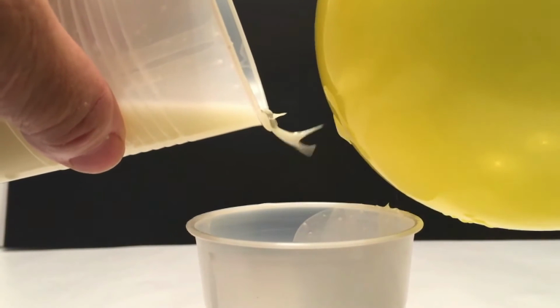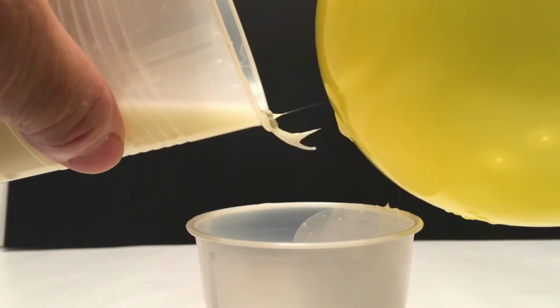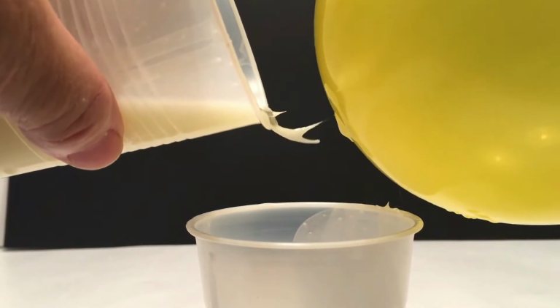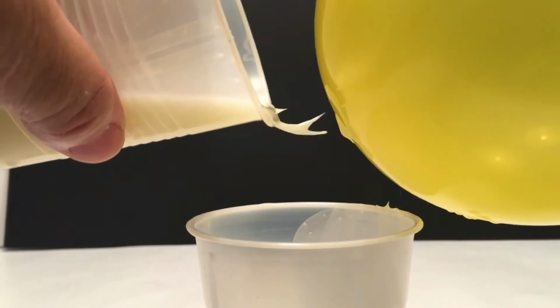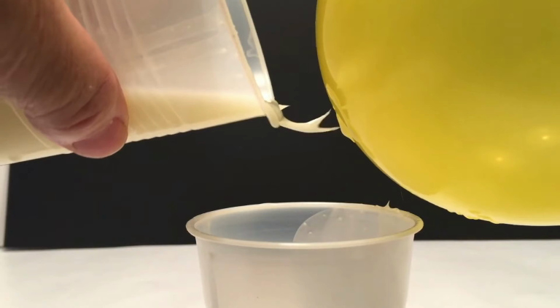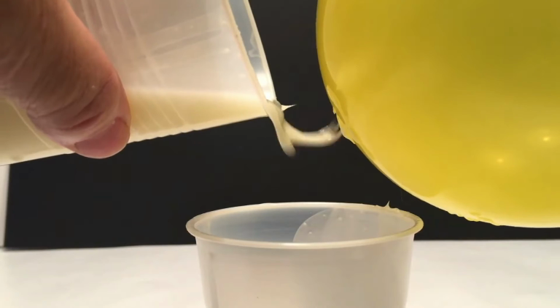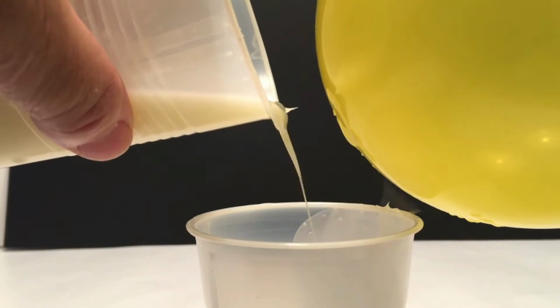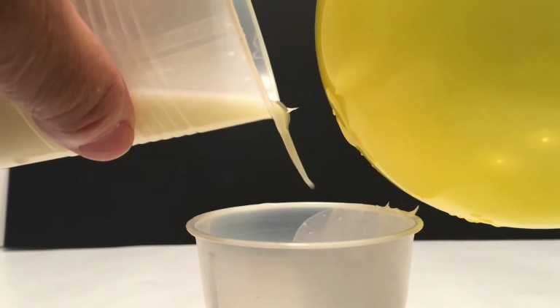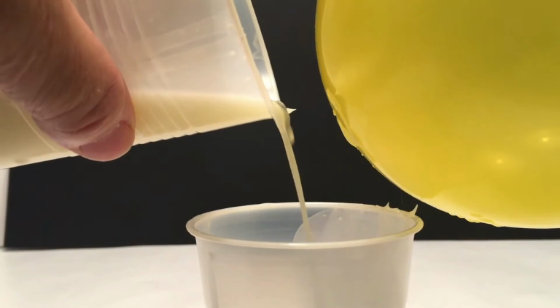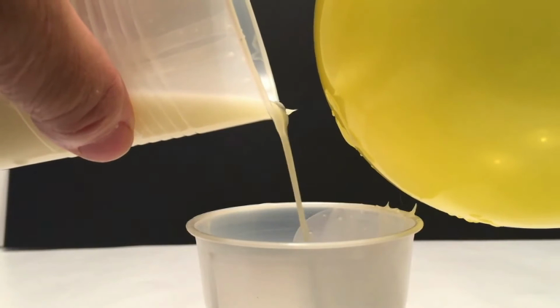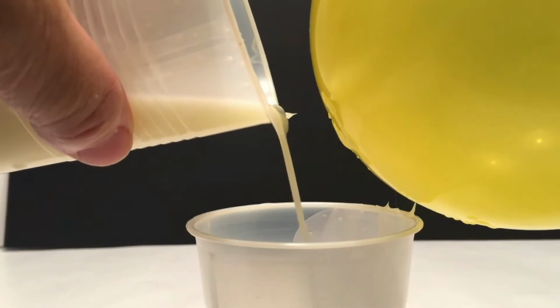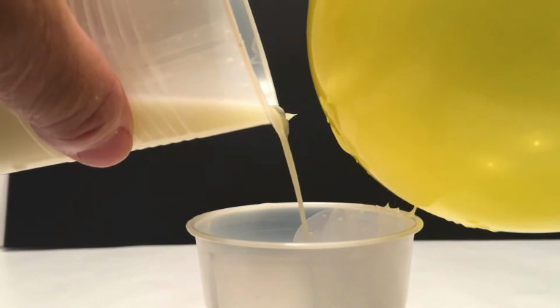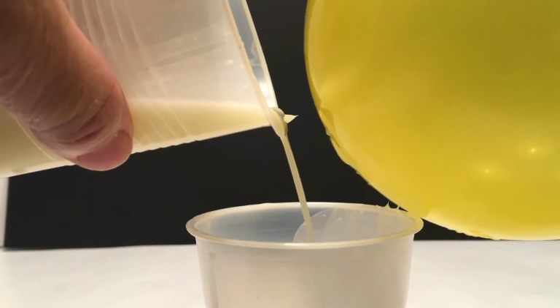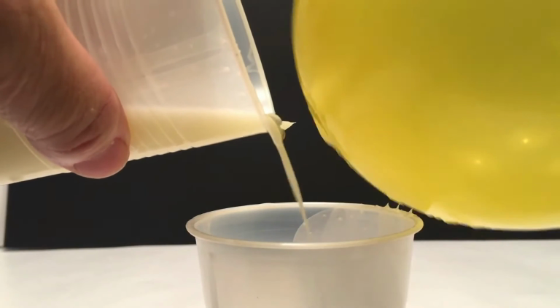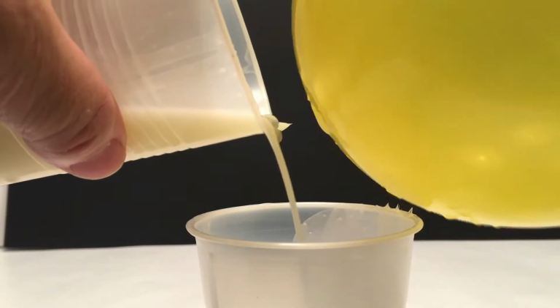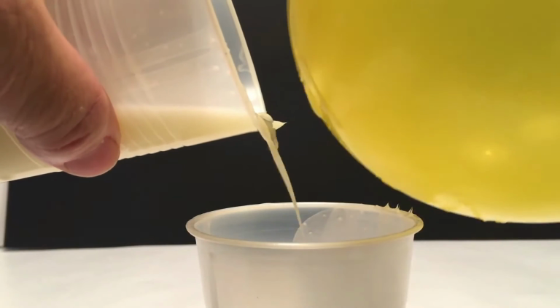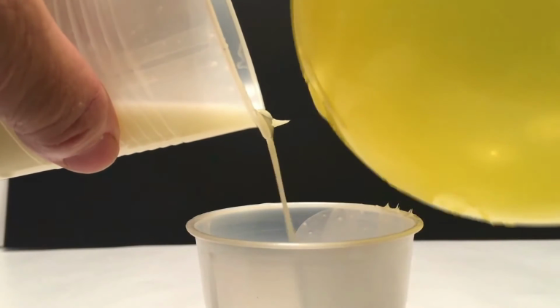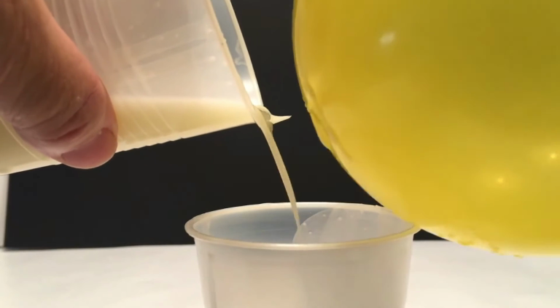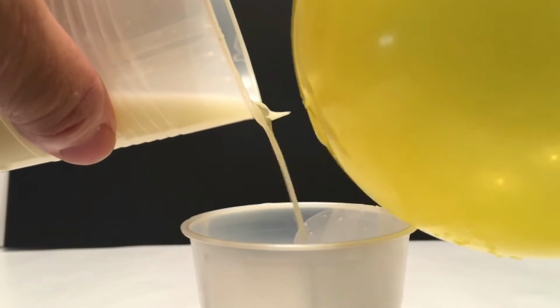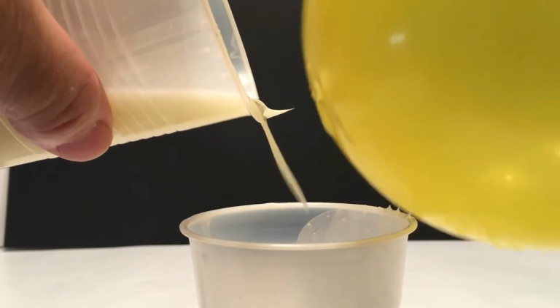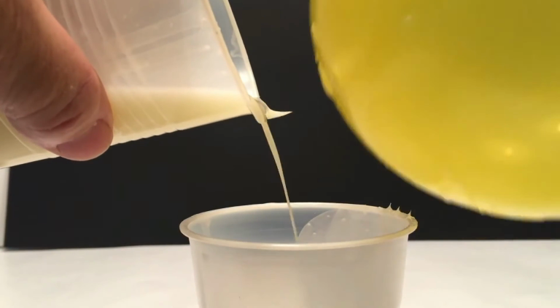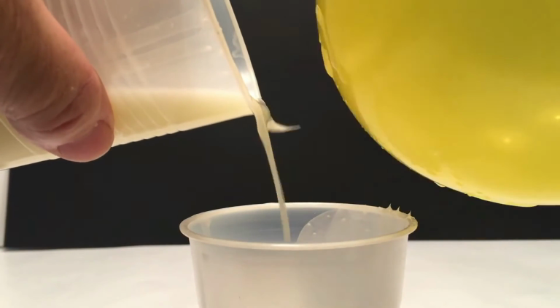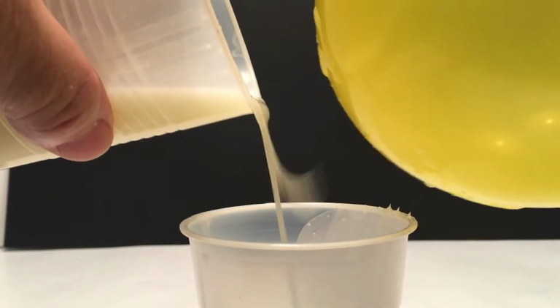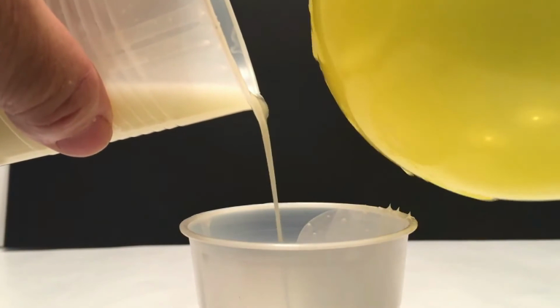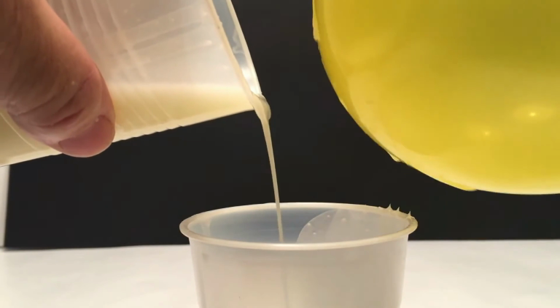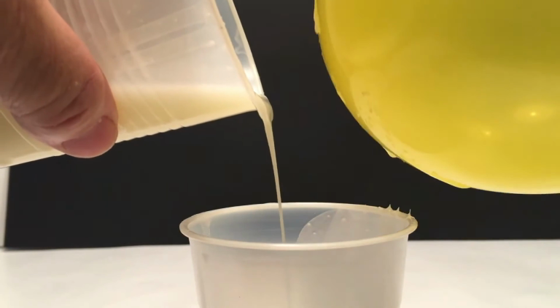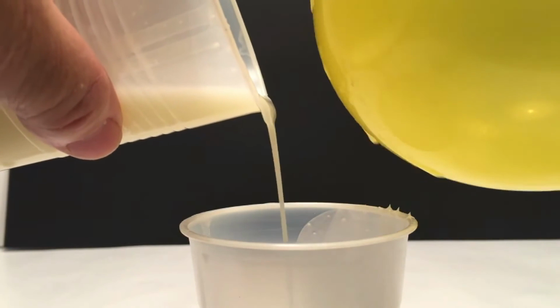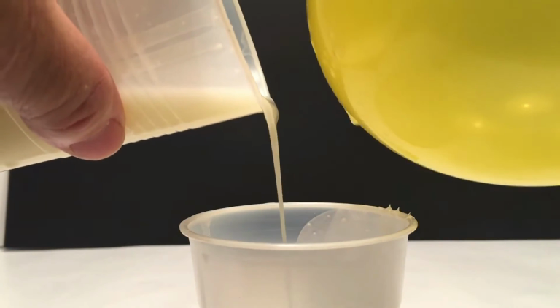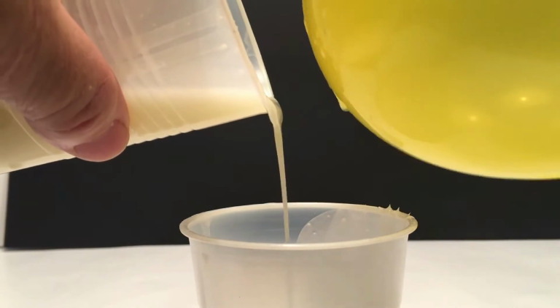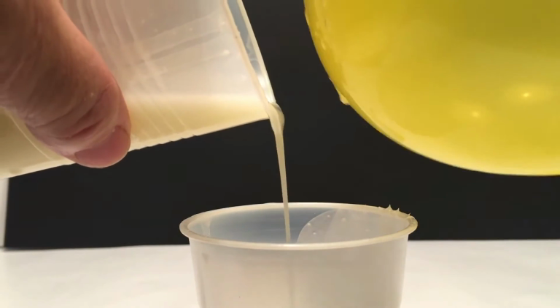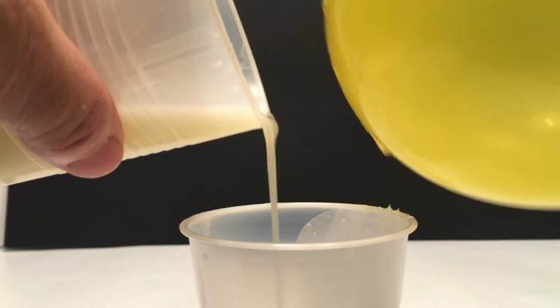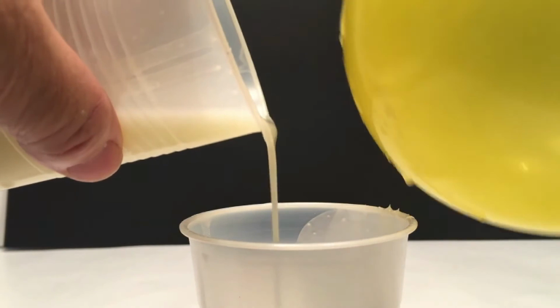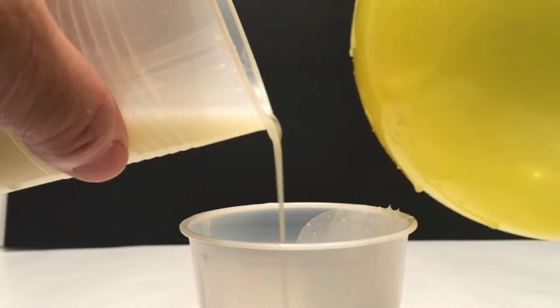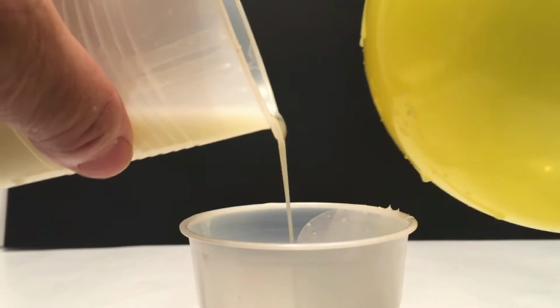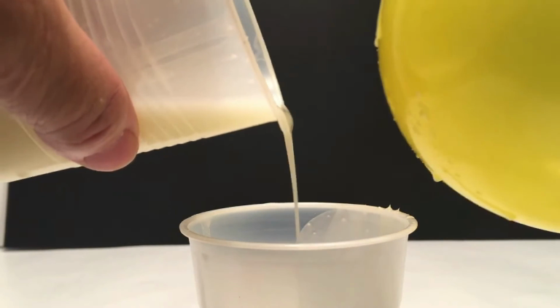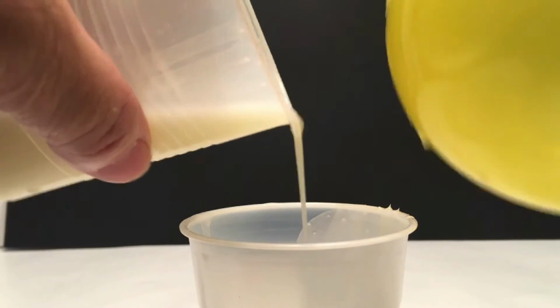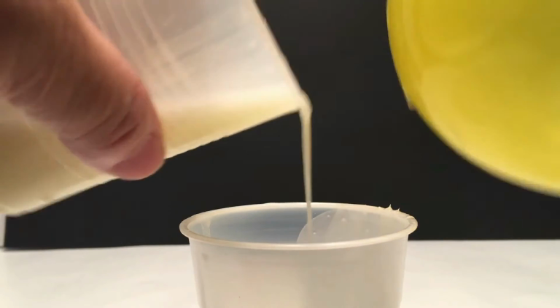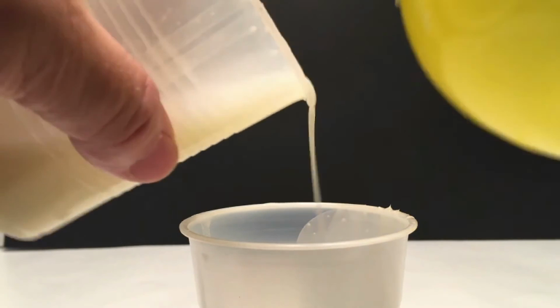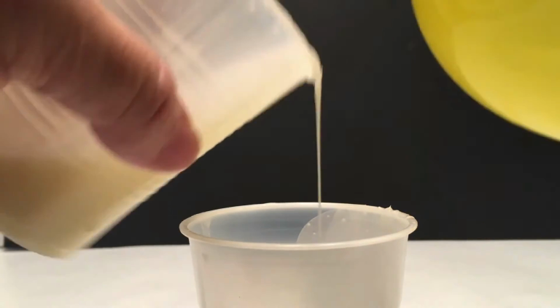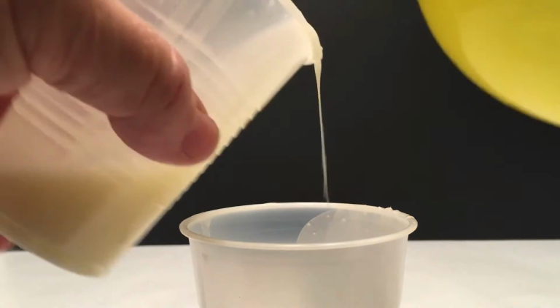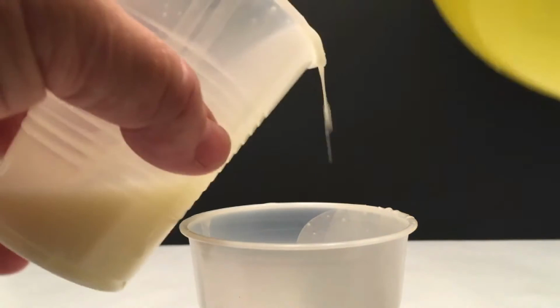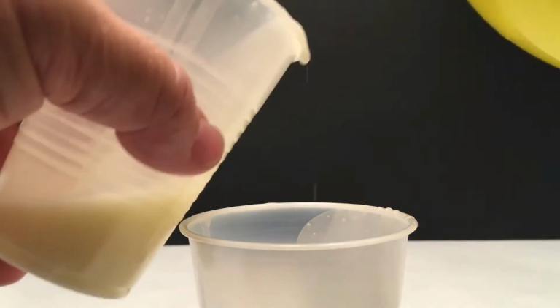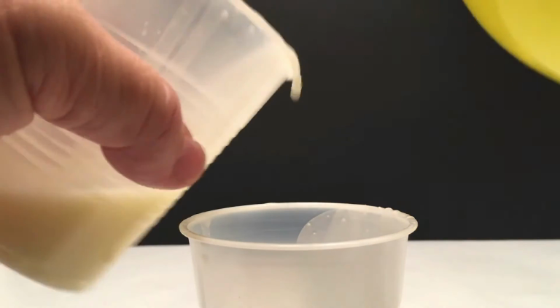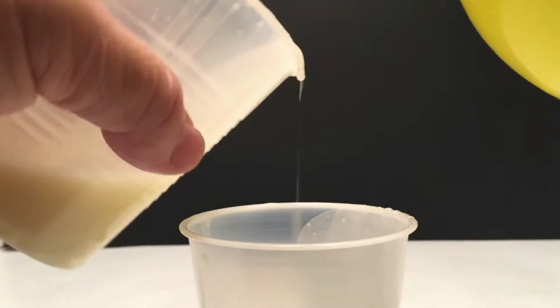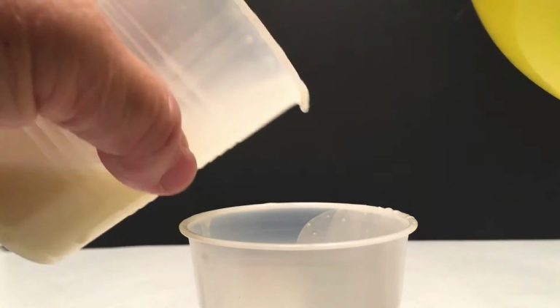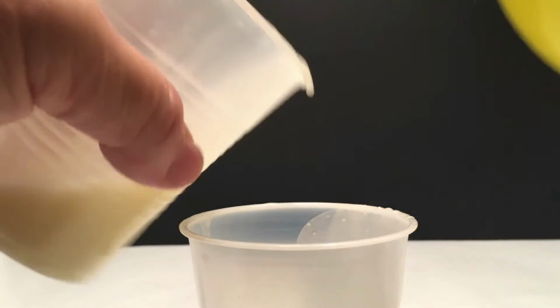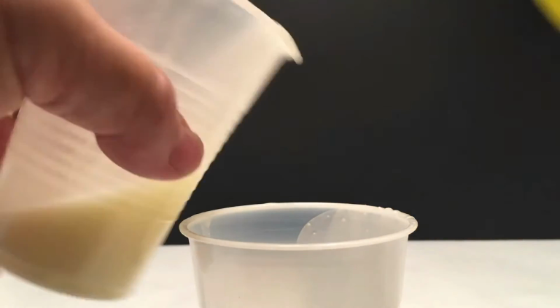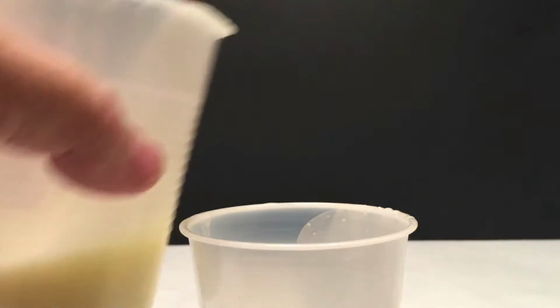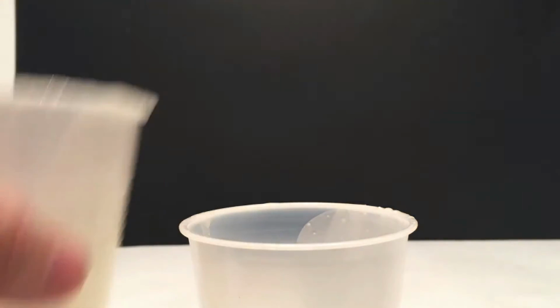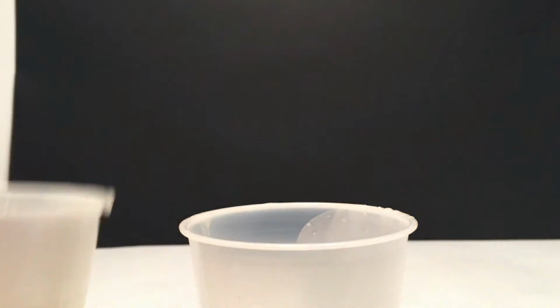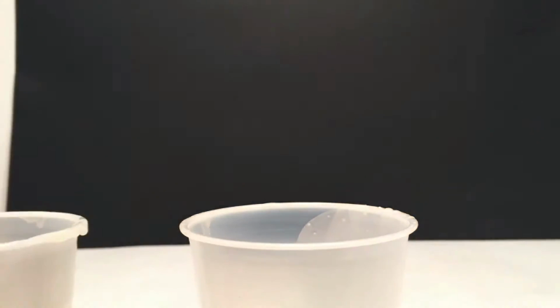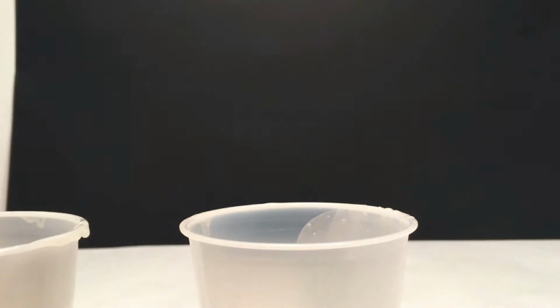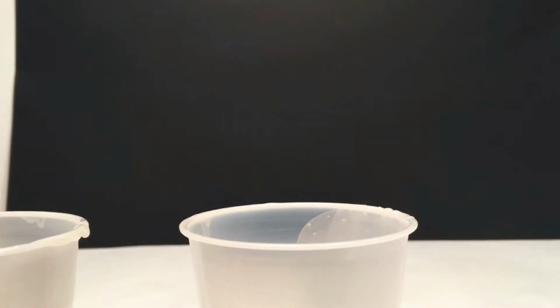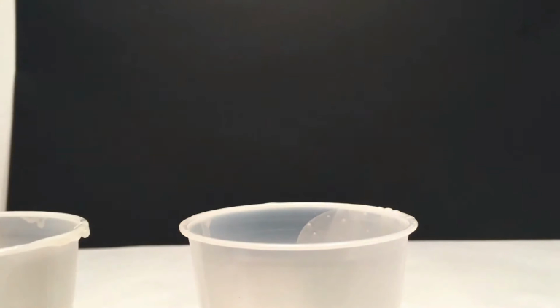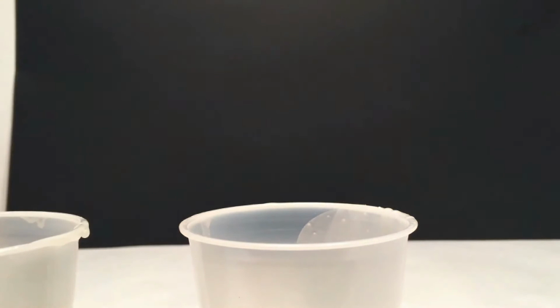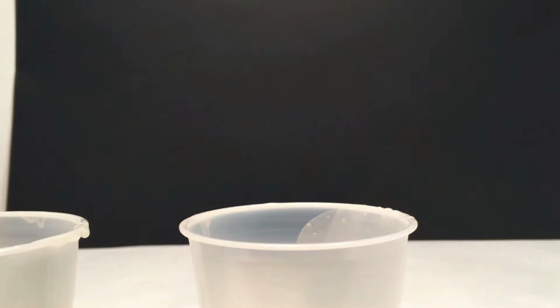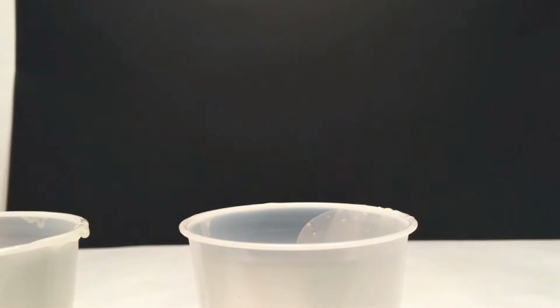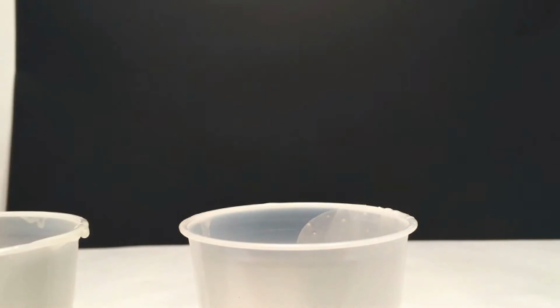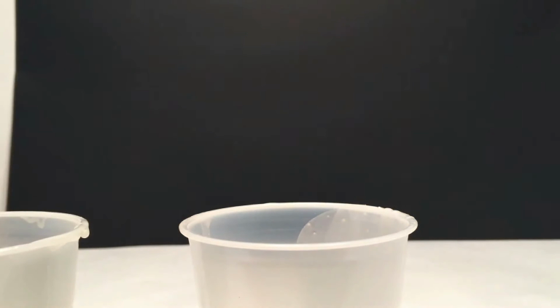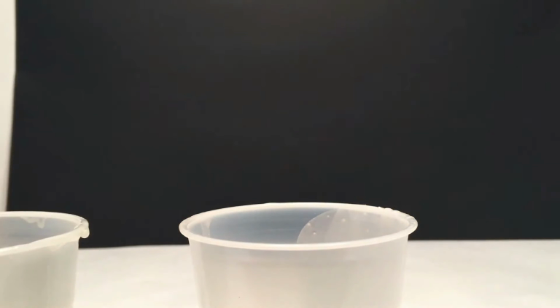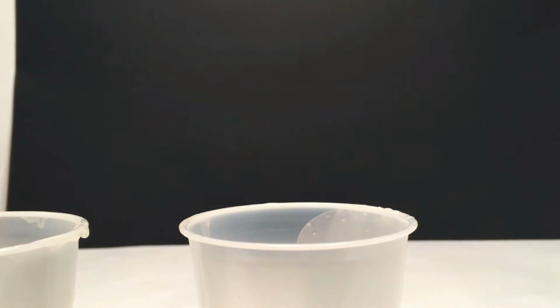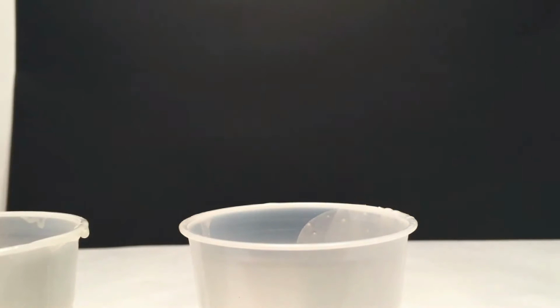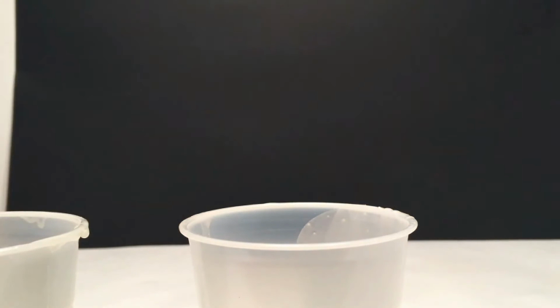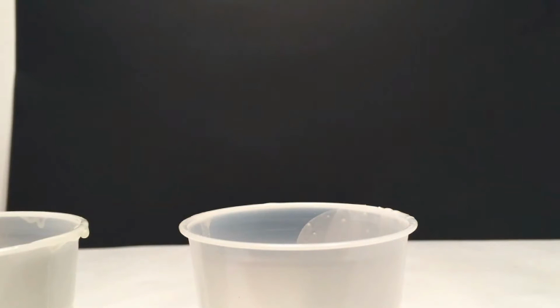So it's pretty cool. The closer you get it, it wants to touch the balloon. And I will continue to do this, but I'll explain the science behind it.